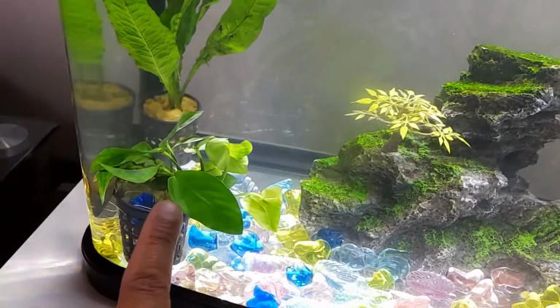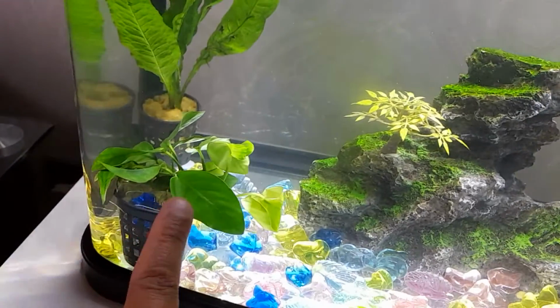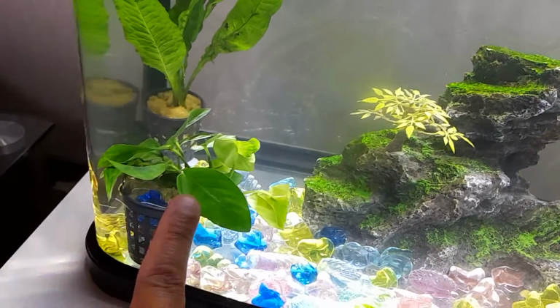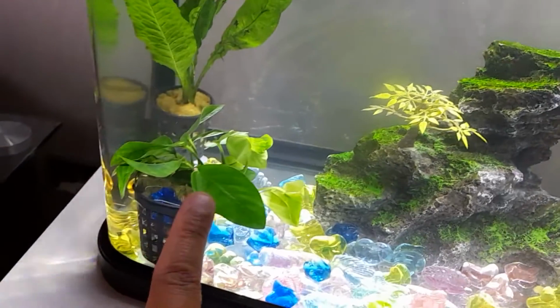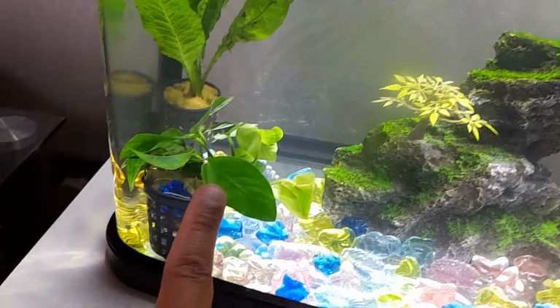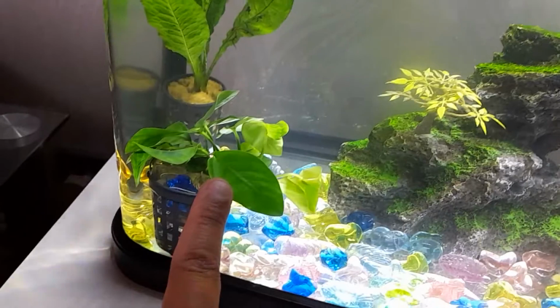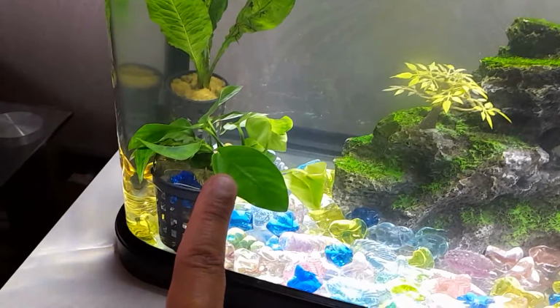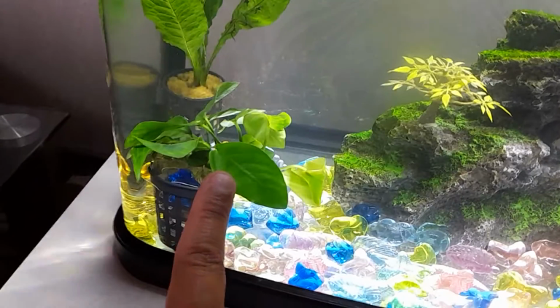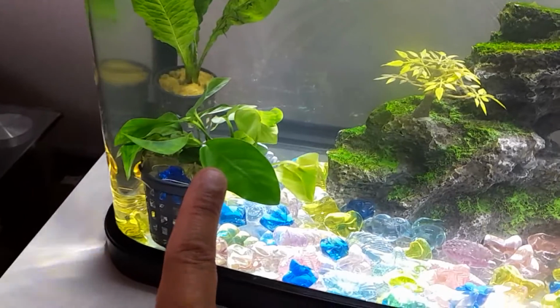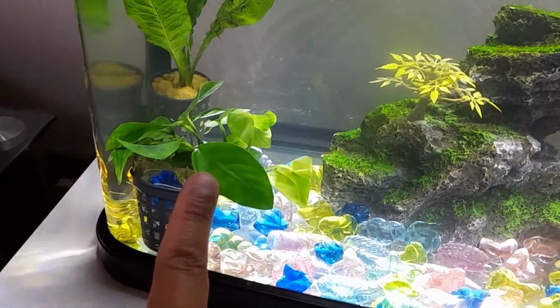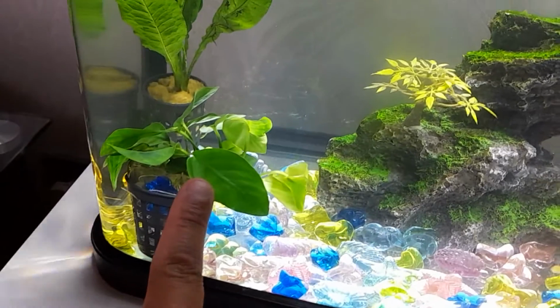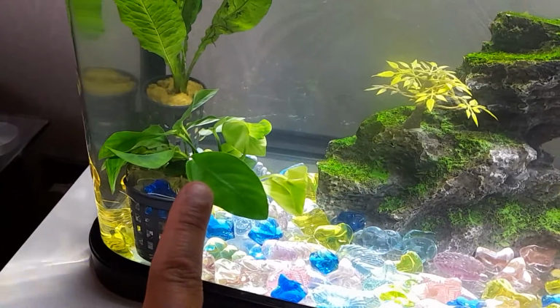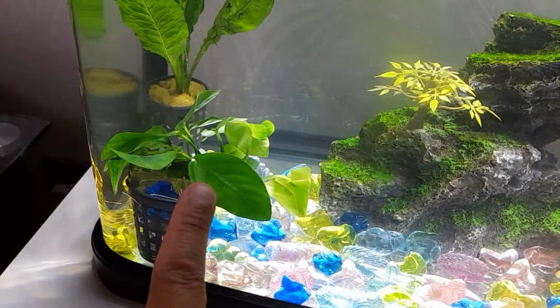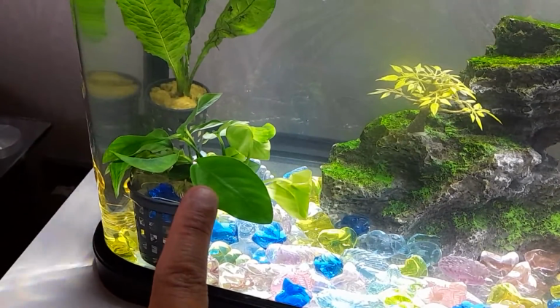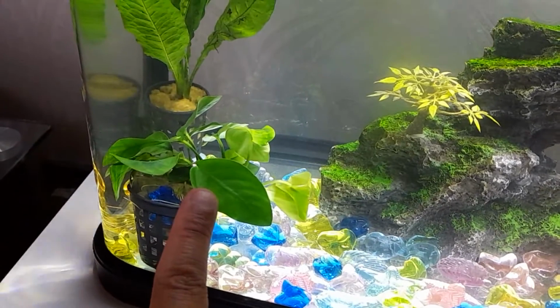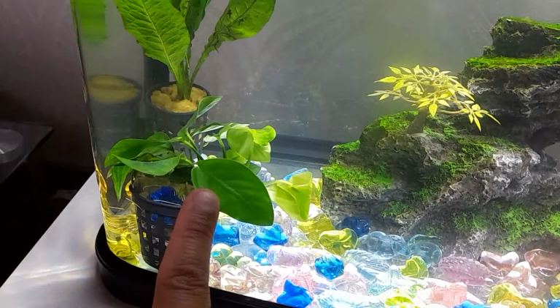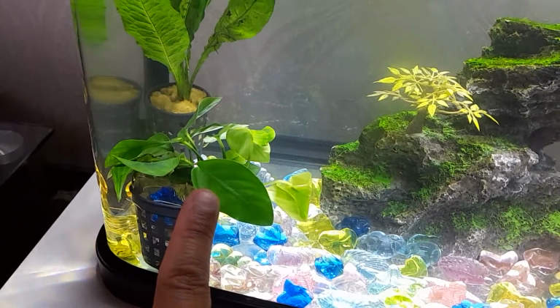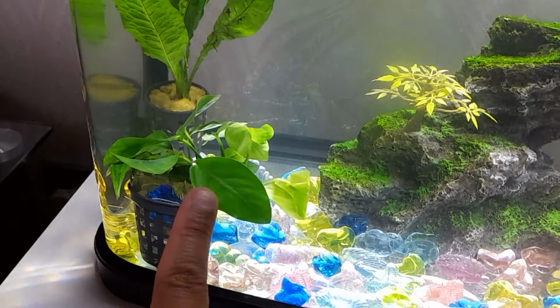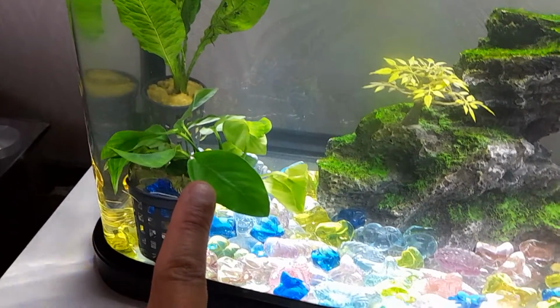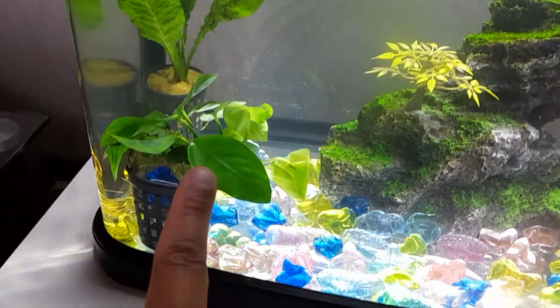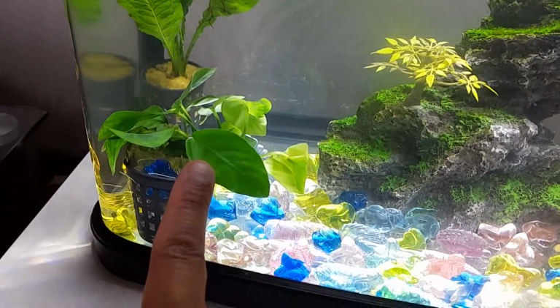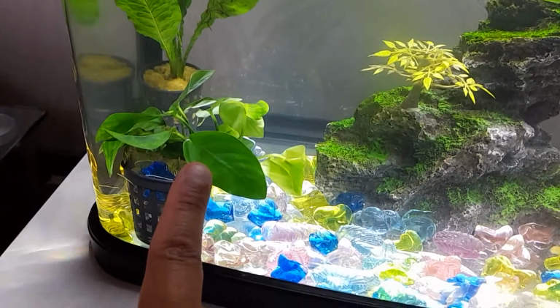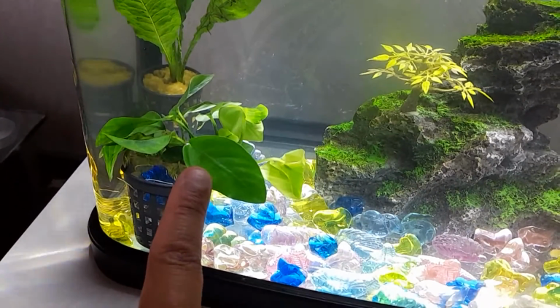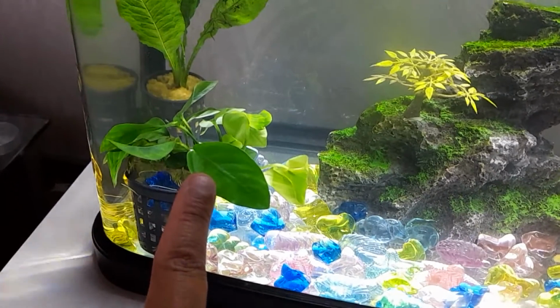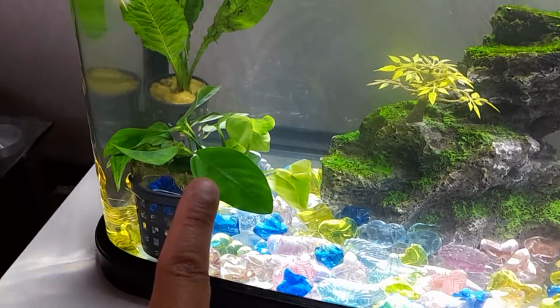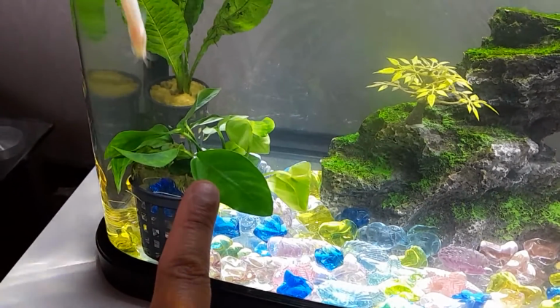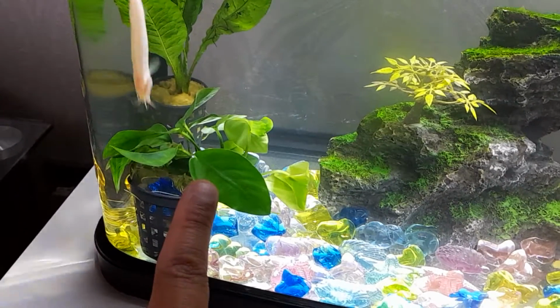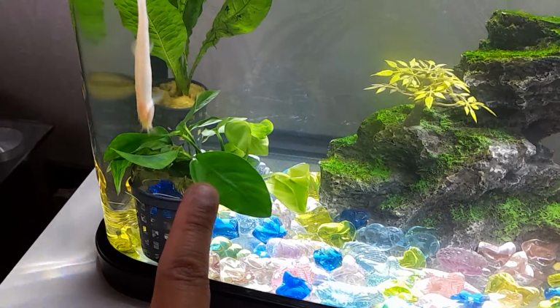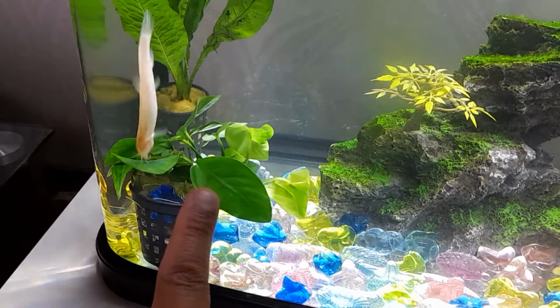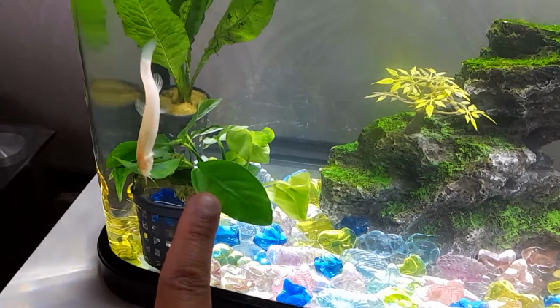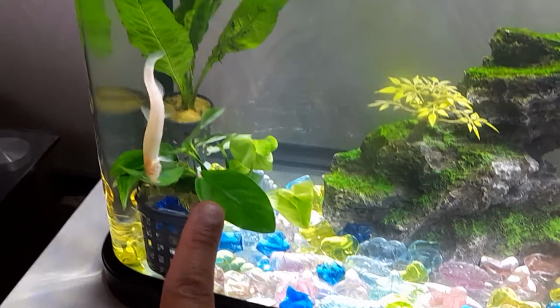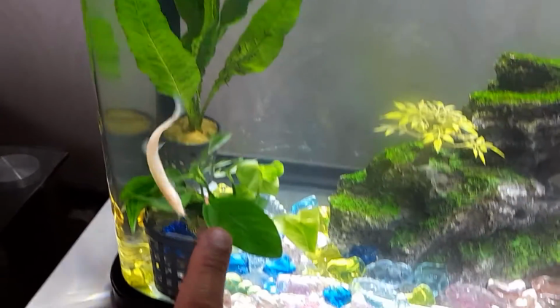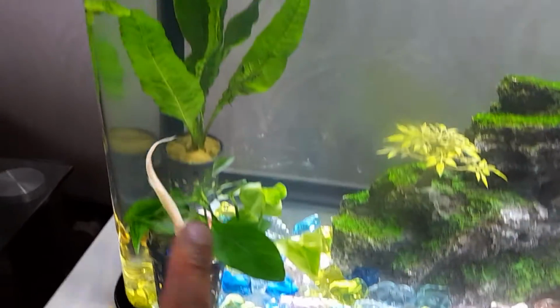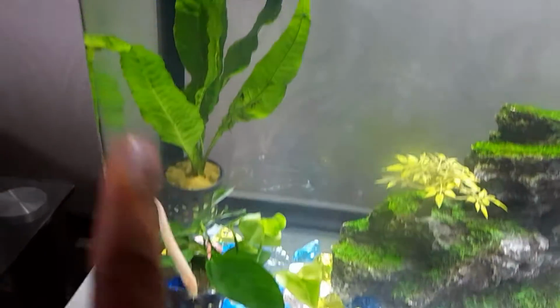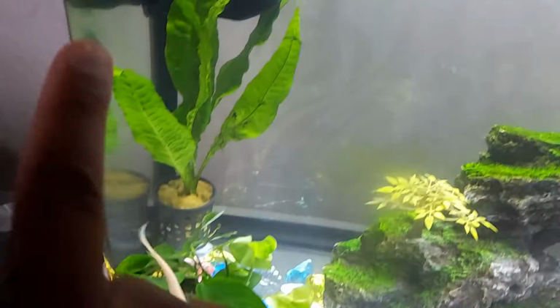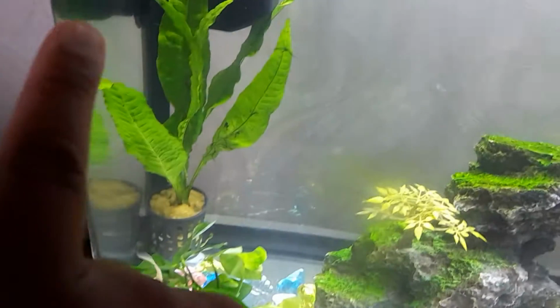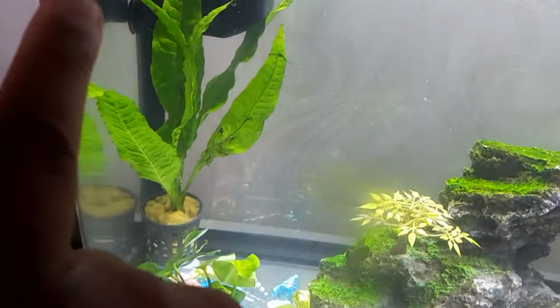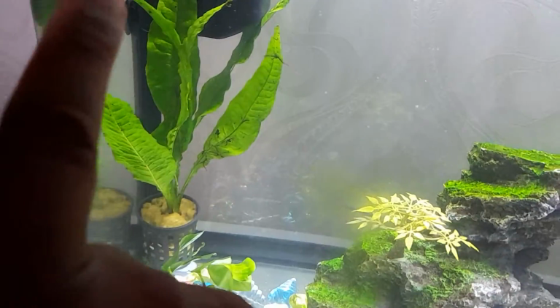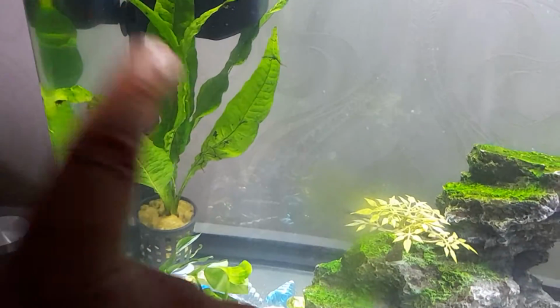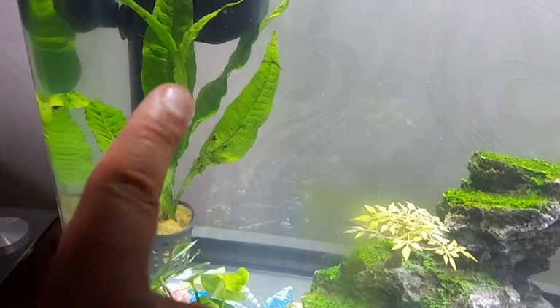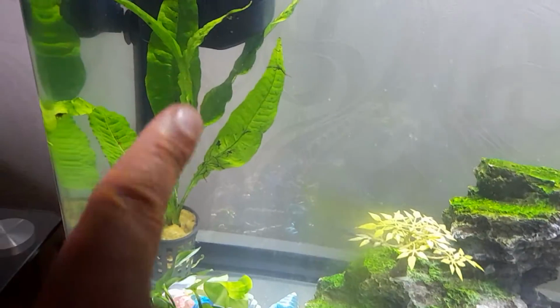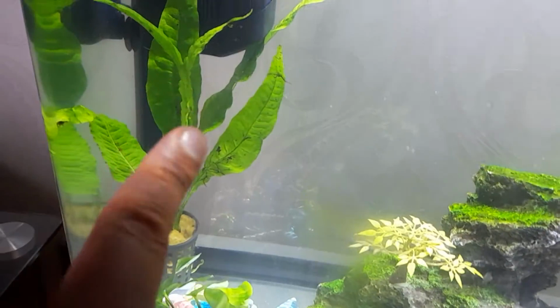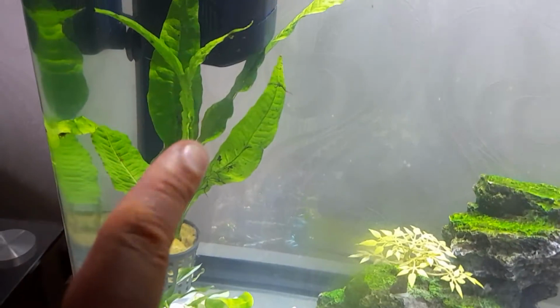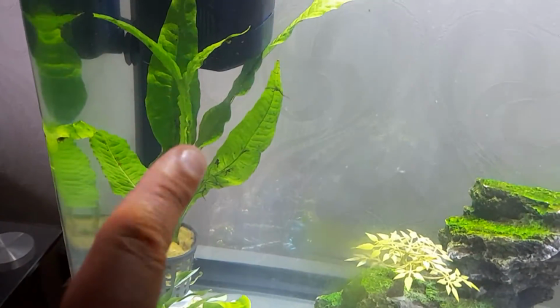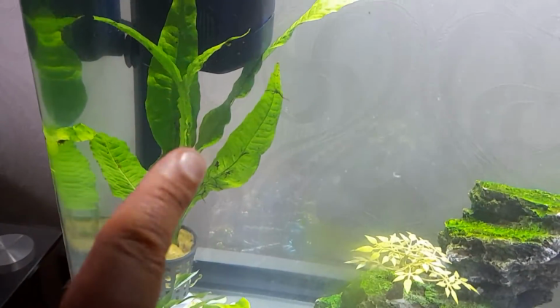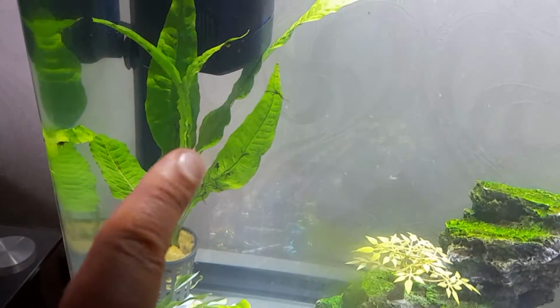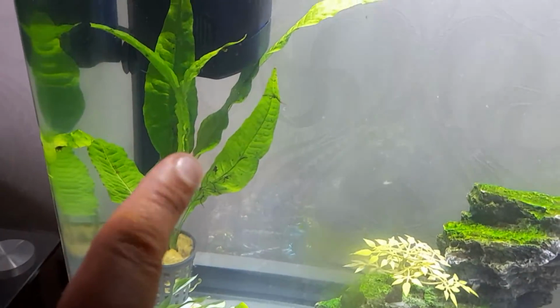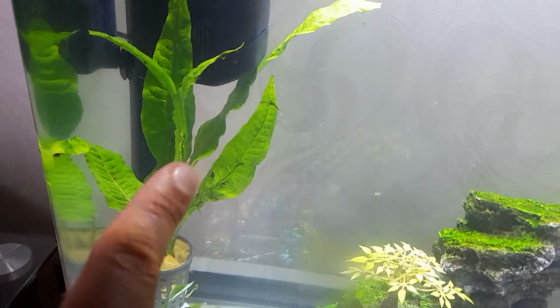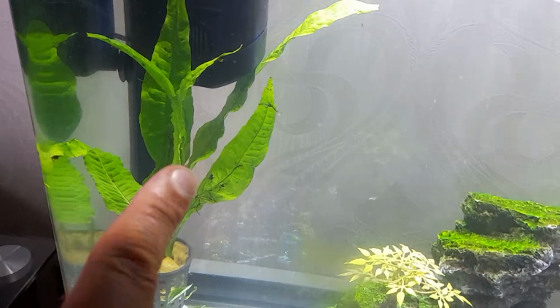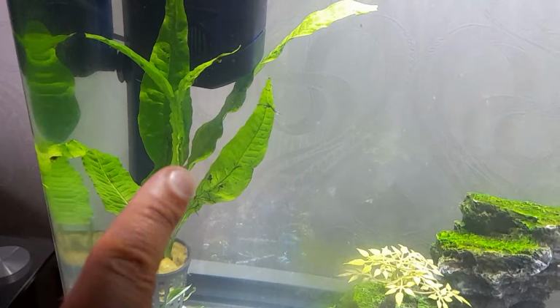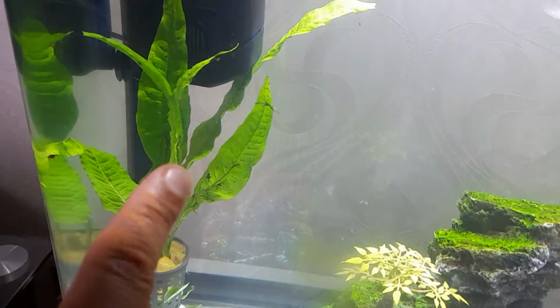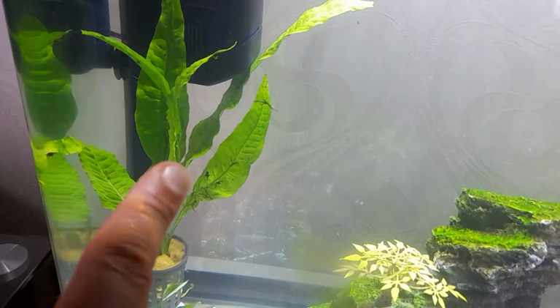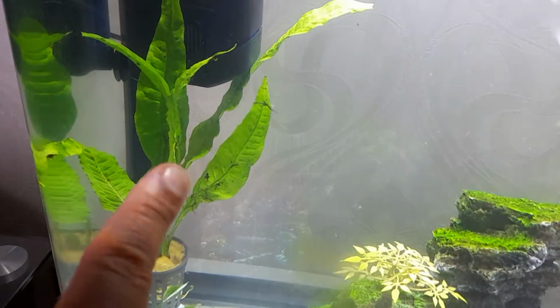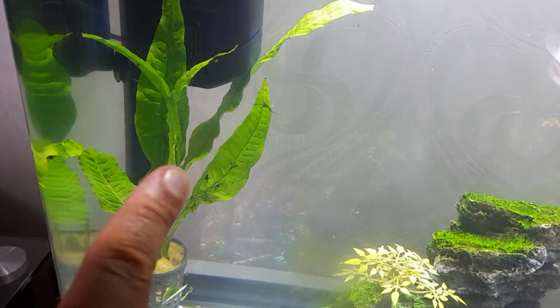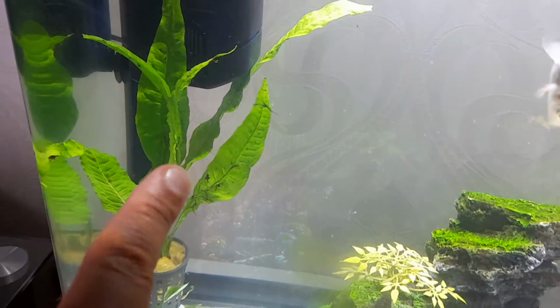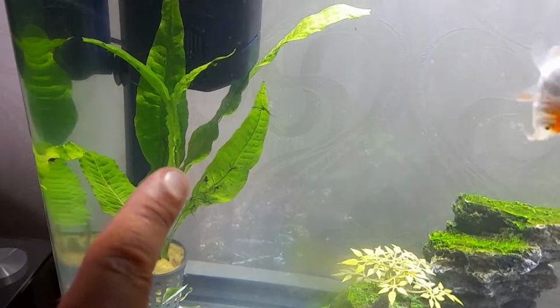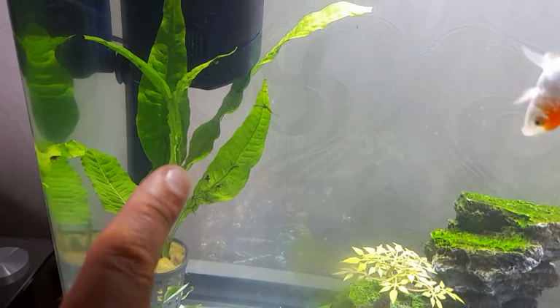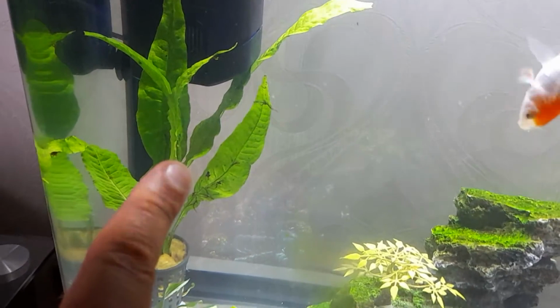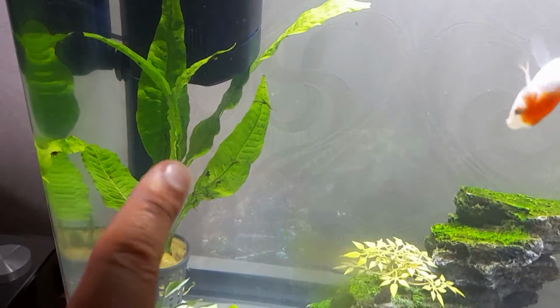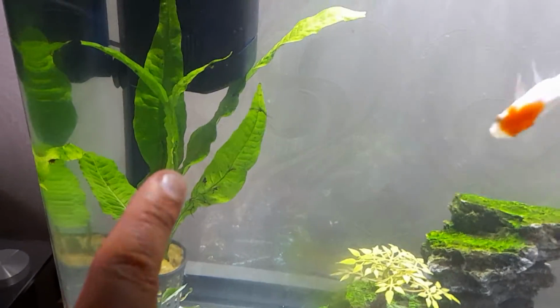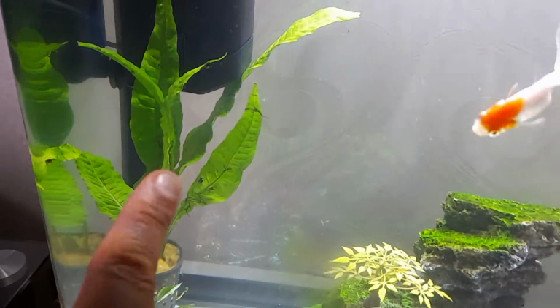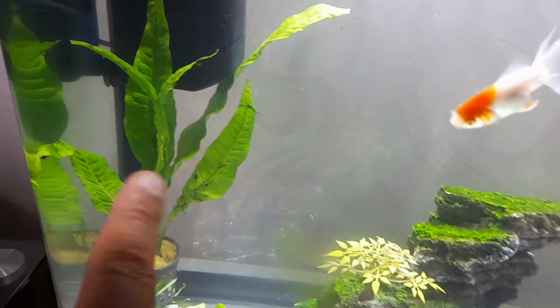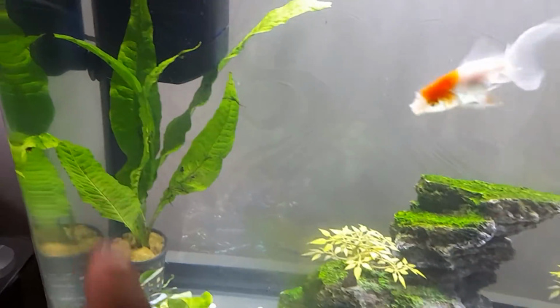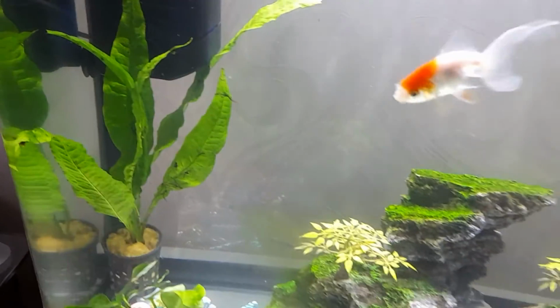This plant here is the Anubias. Again this was bought online, and the one at the back here is called the Java fern.